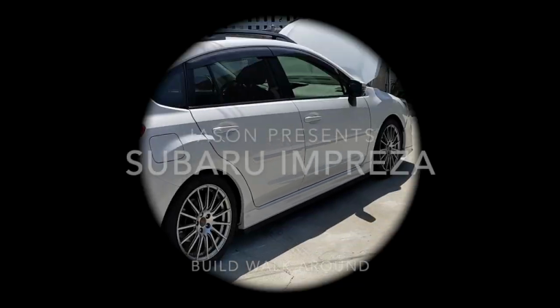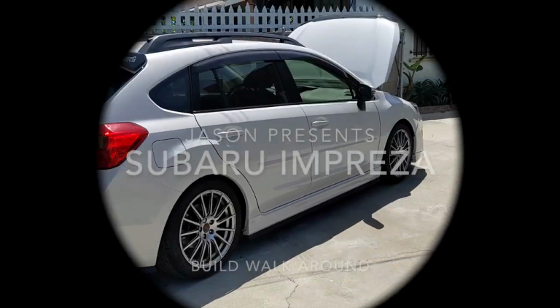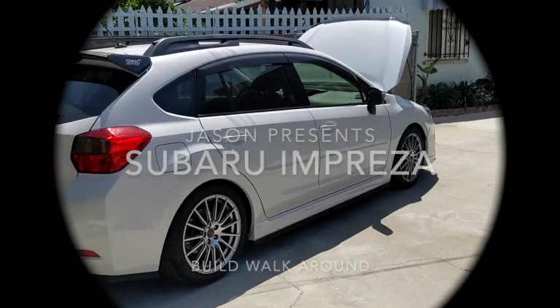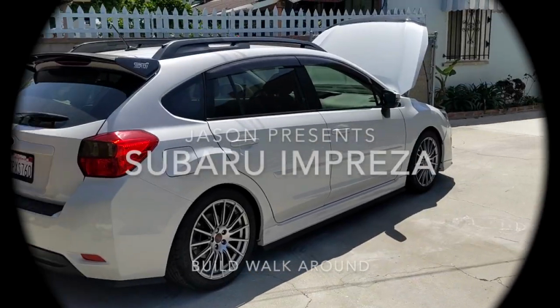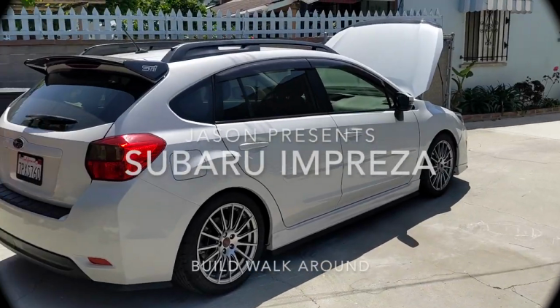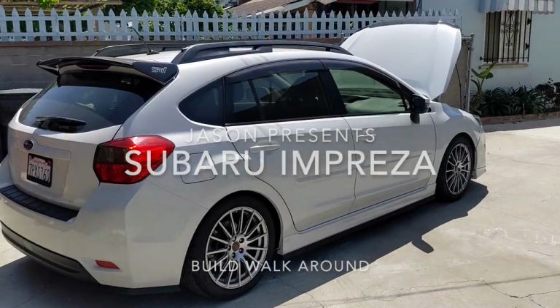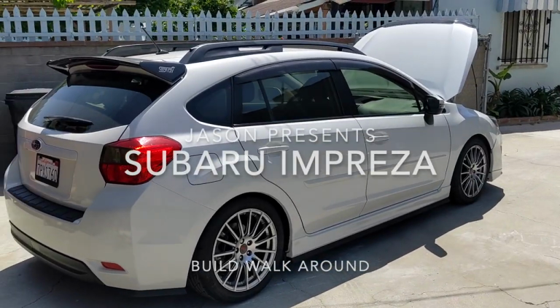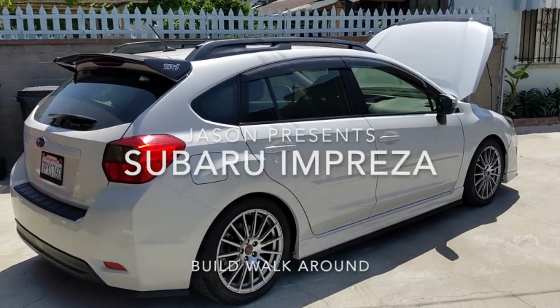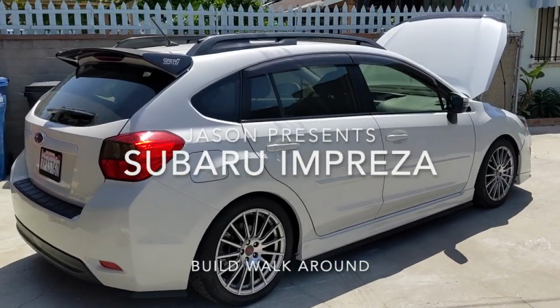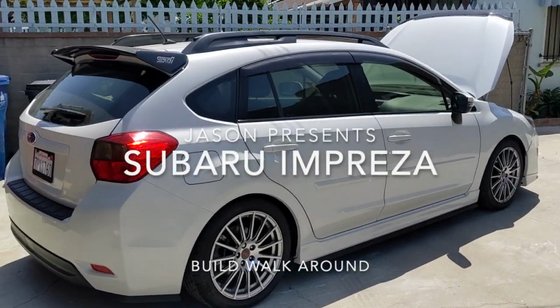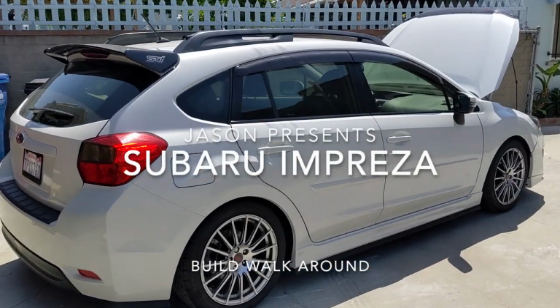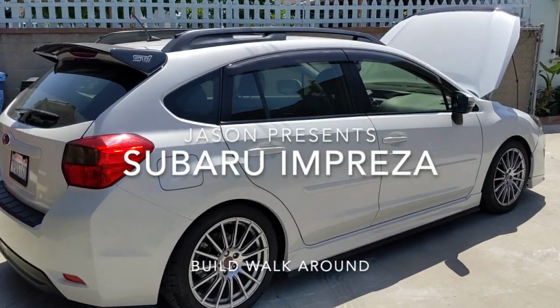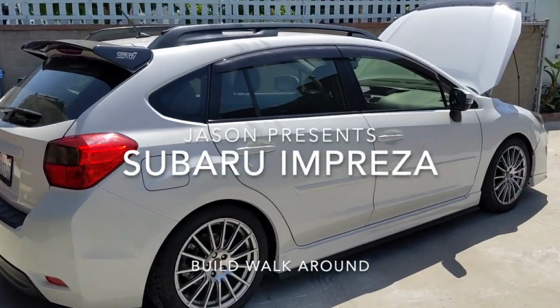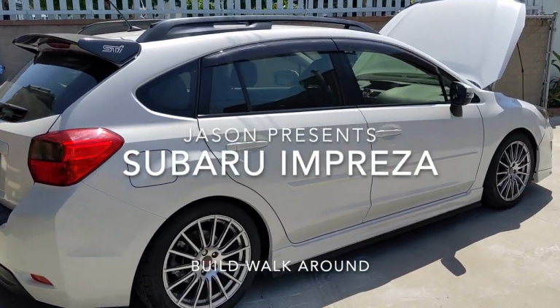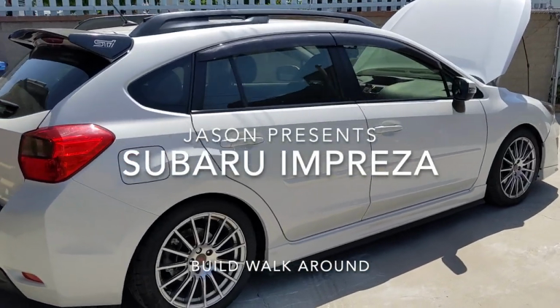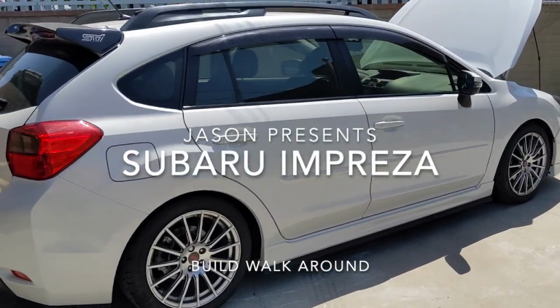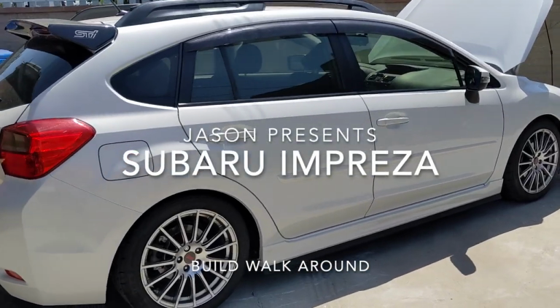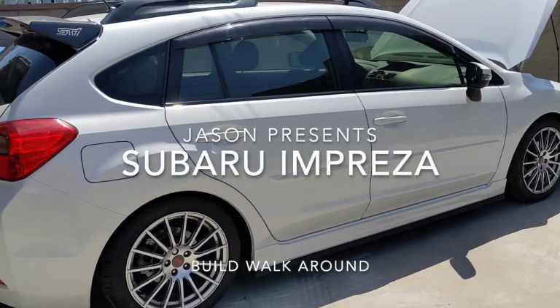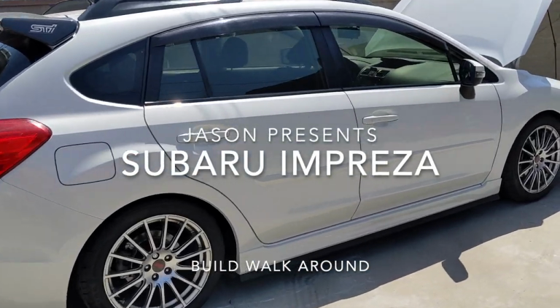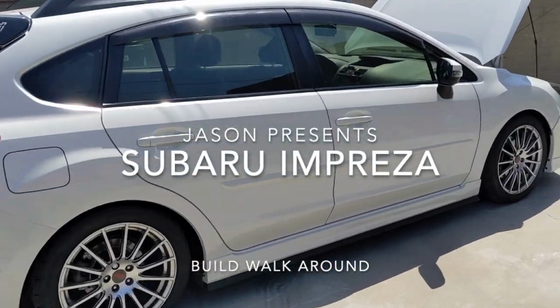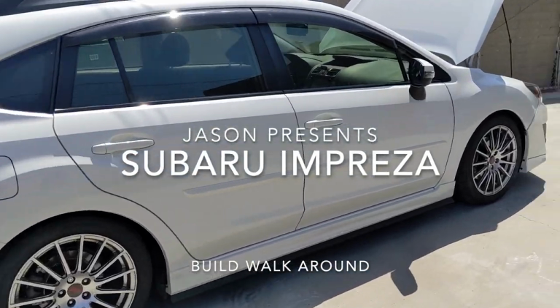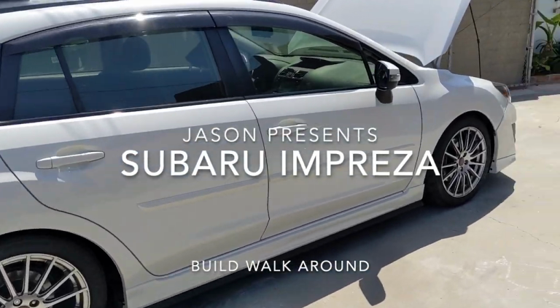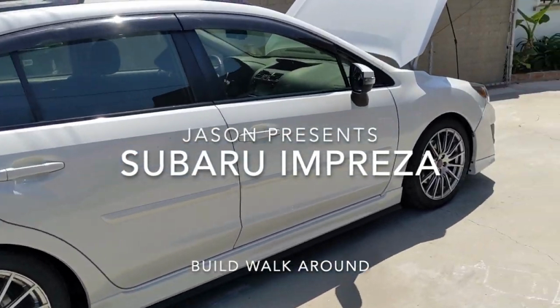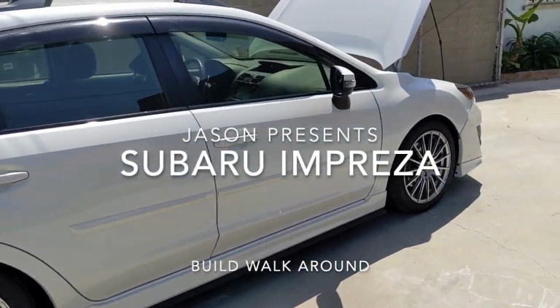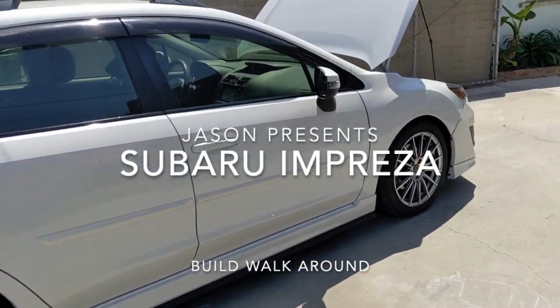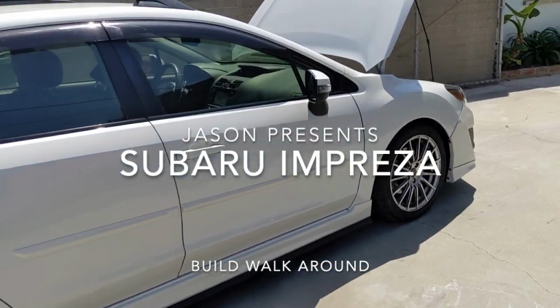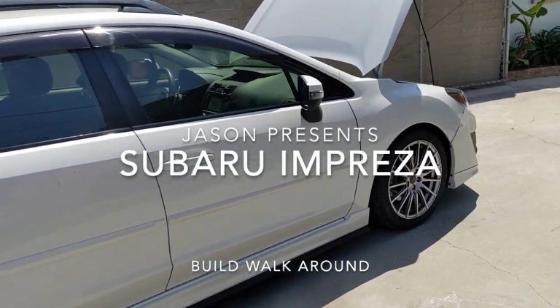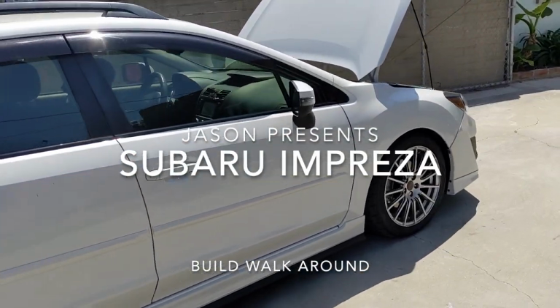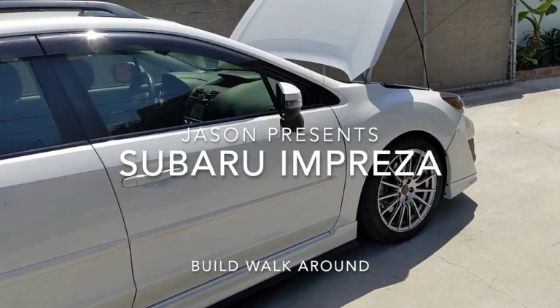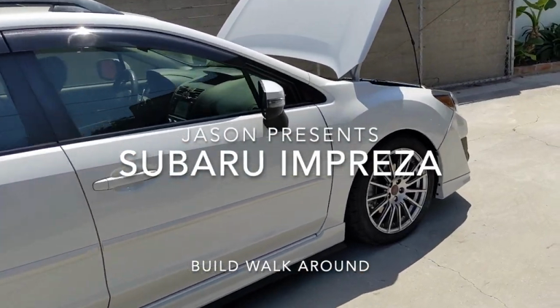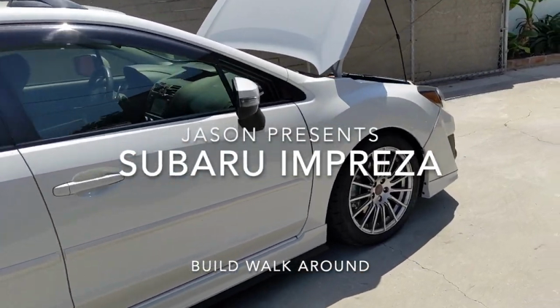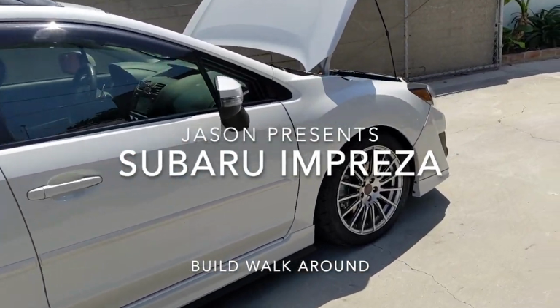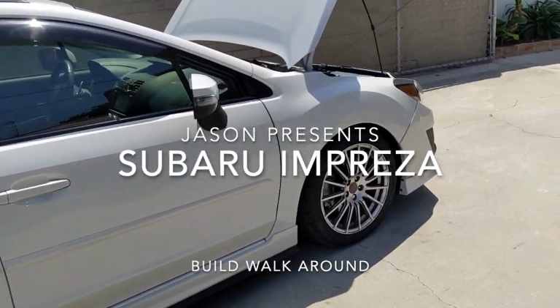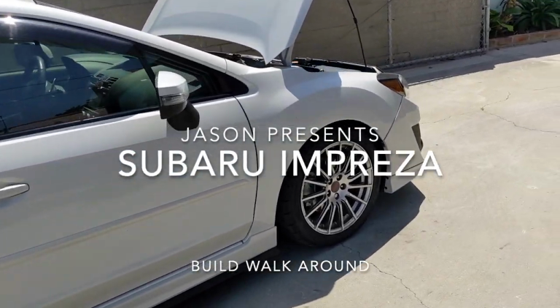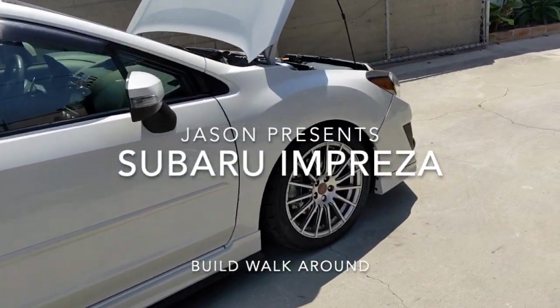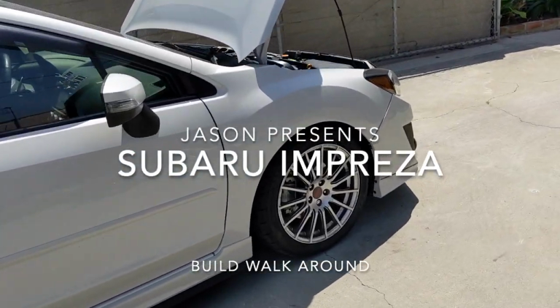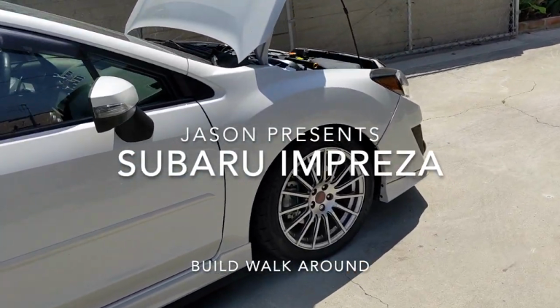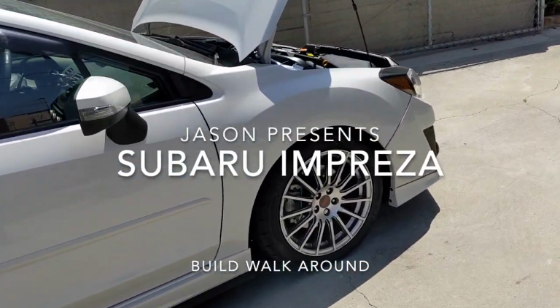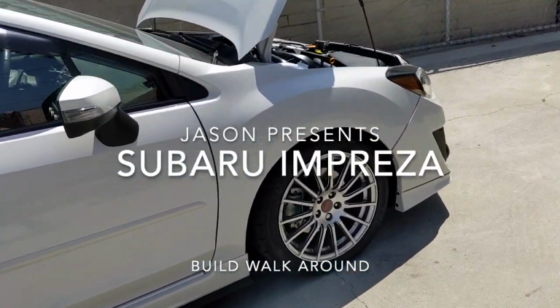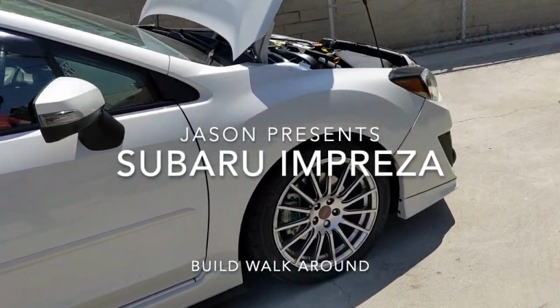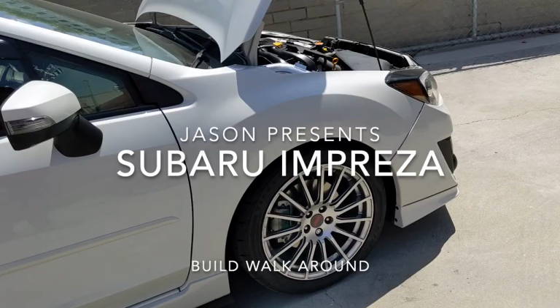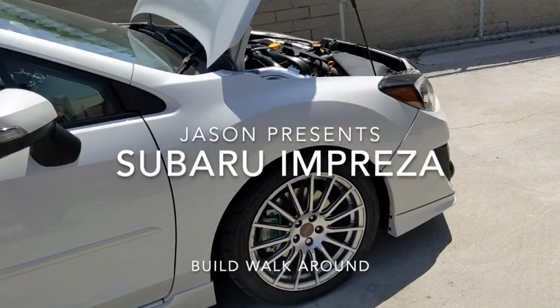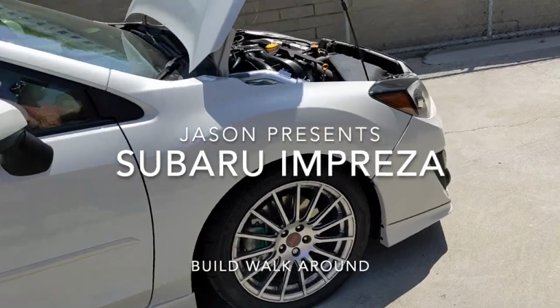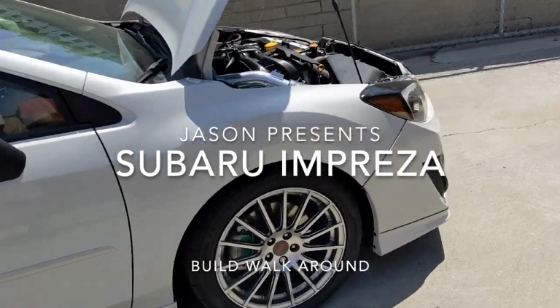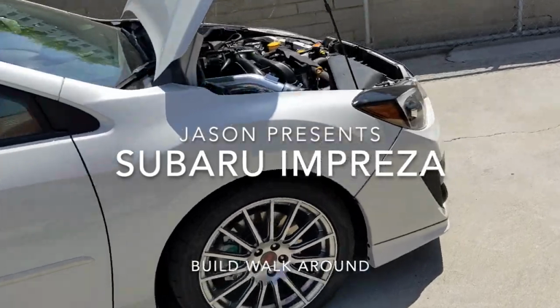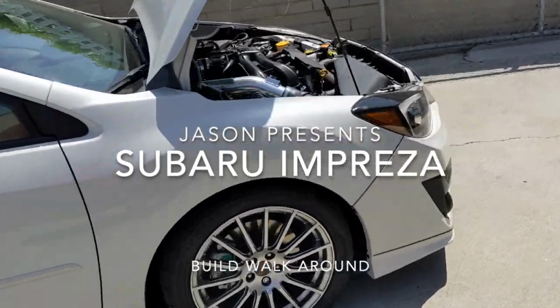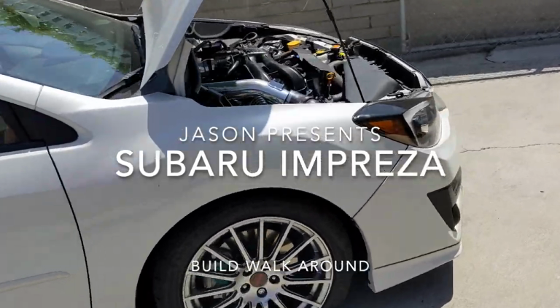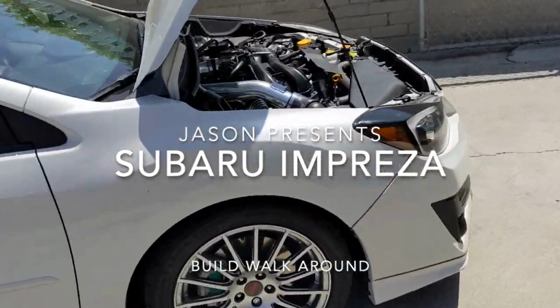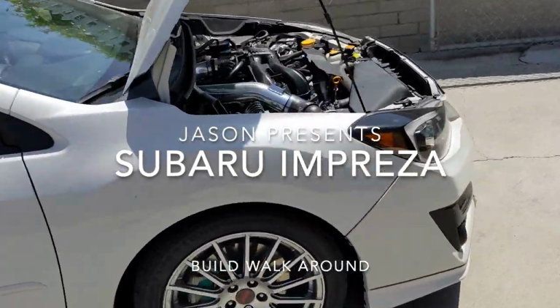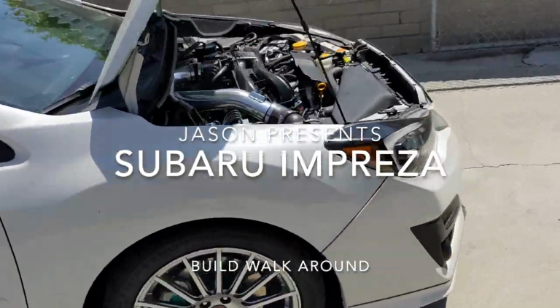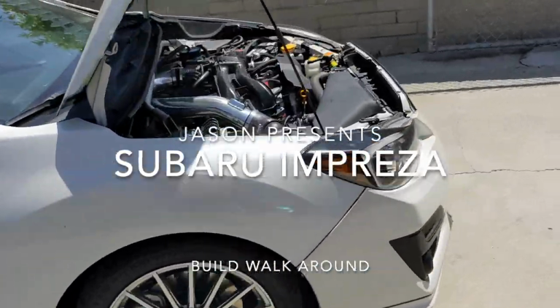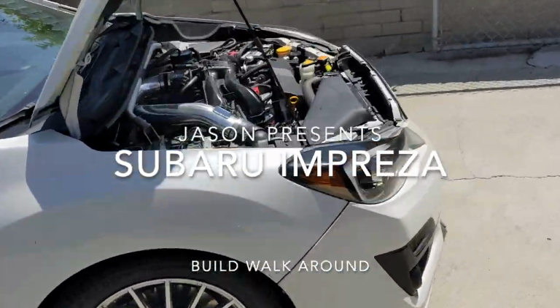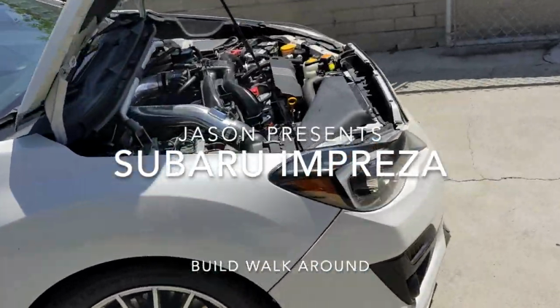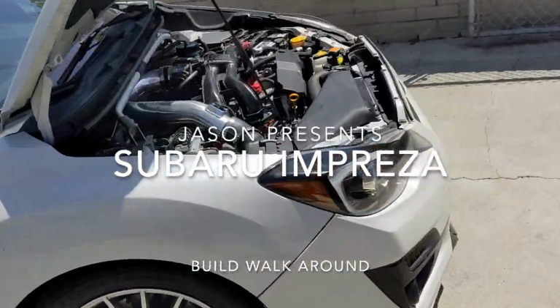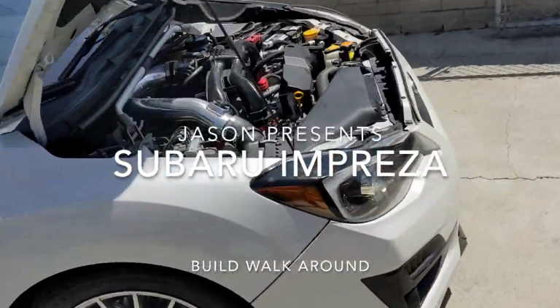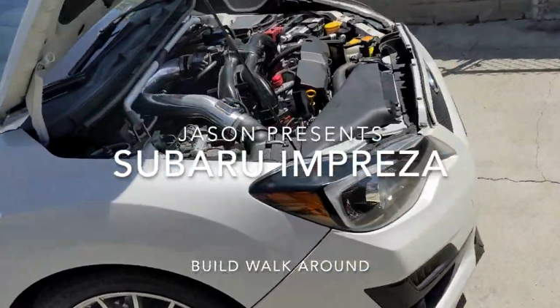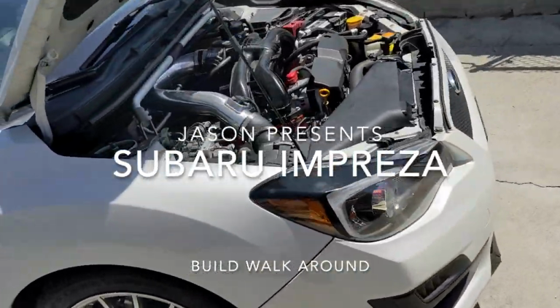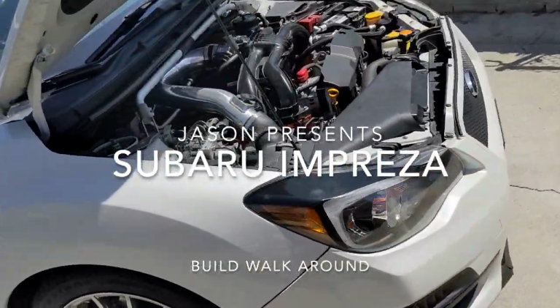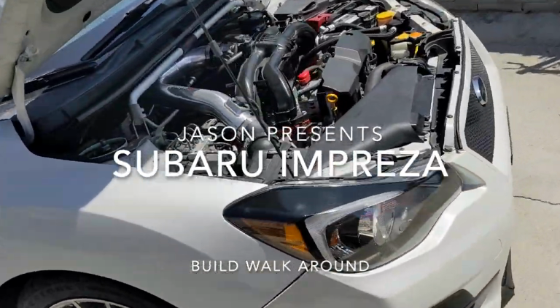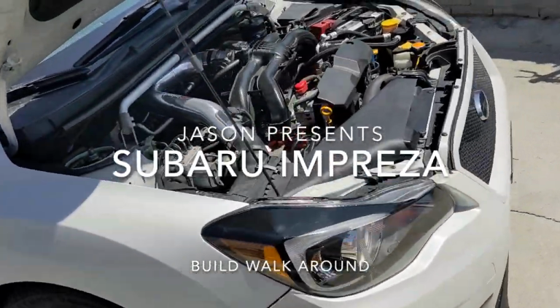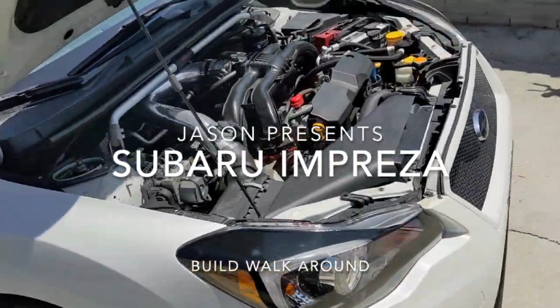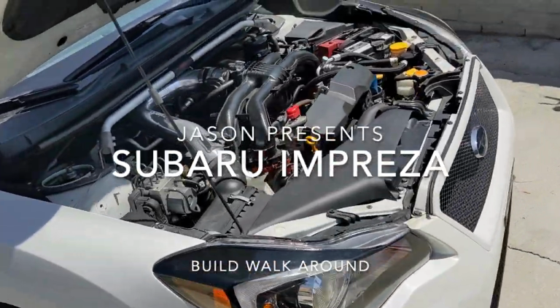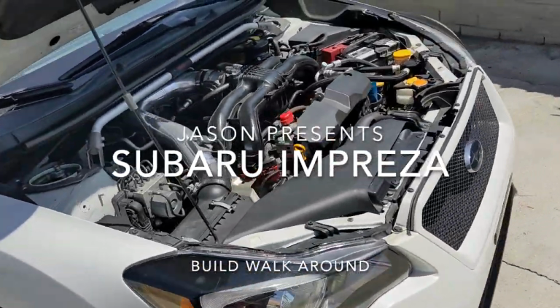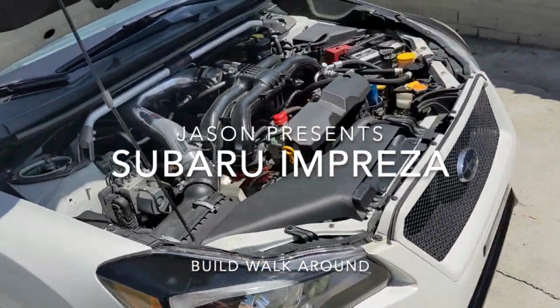All right, and here she is — Impreza Sport, it's a 2016 CVT.